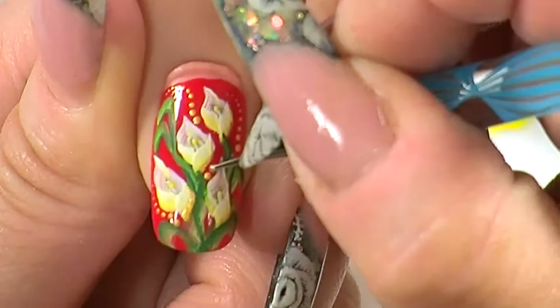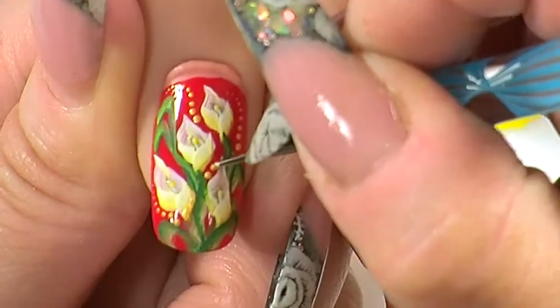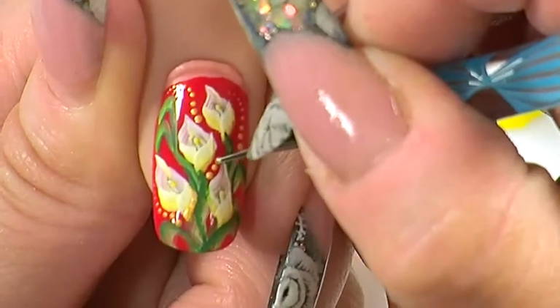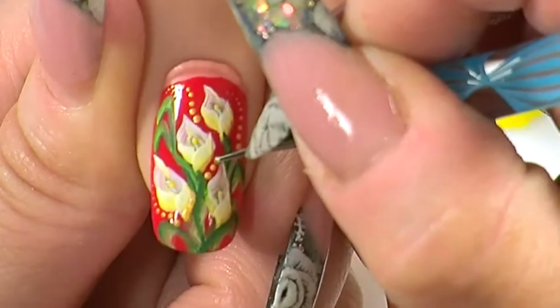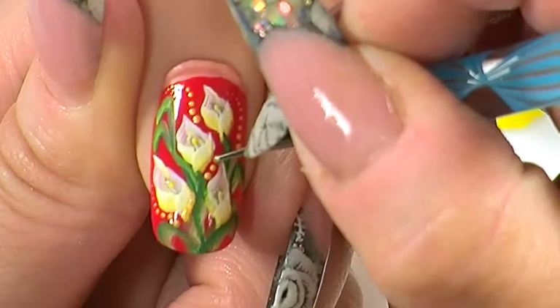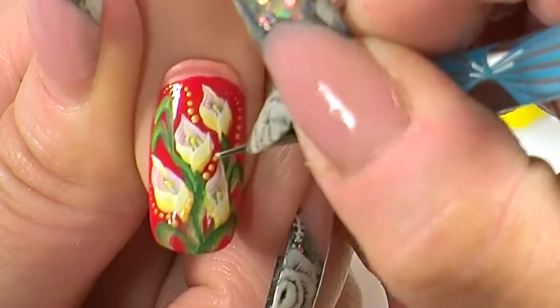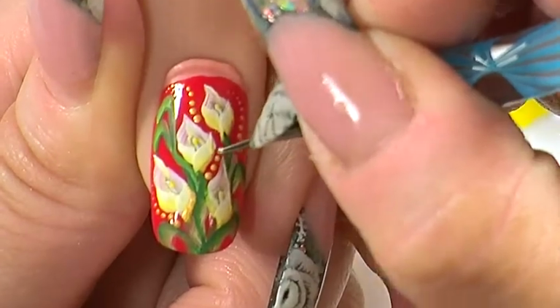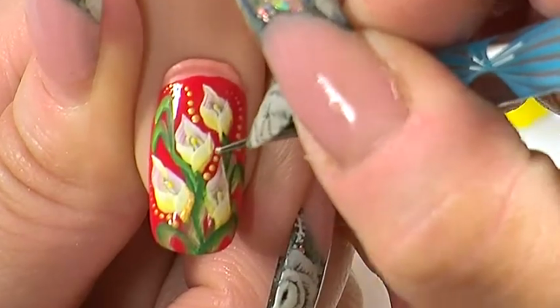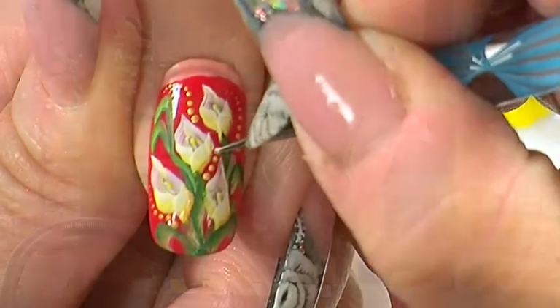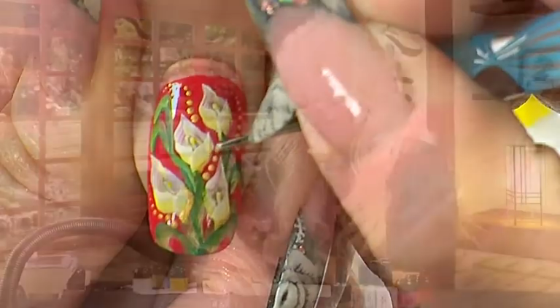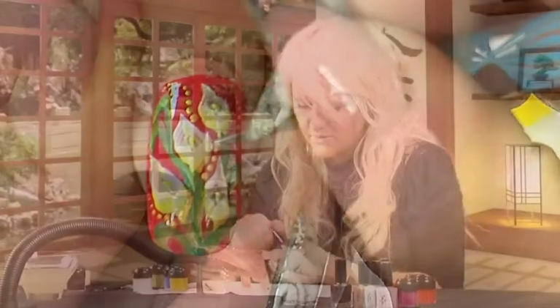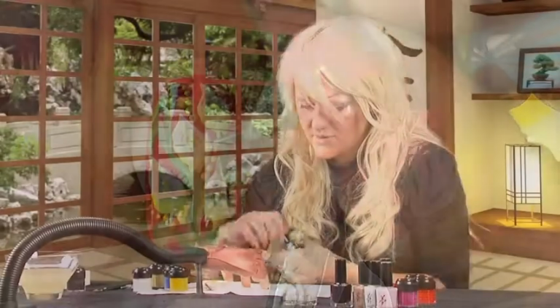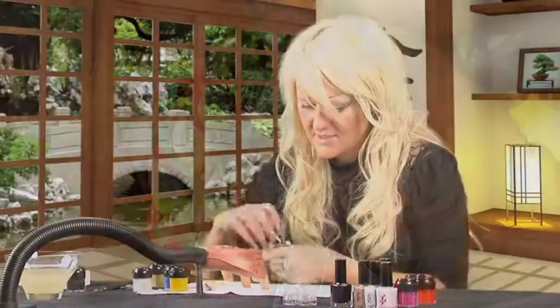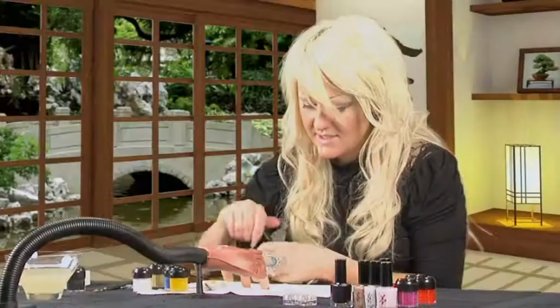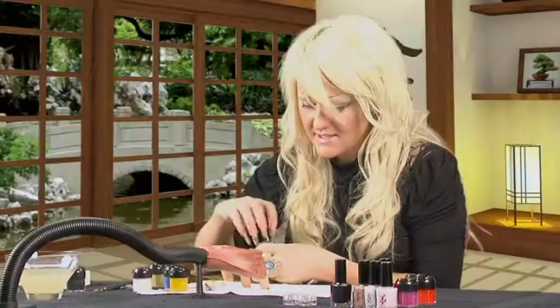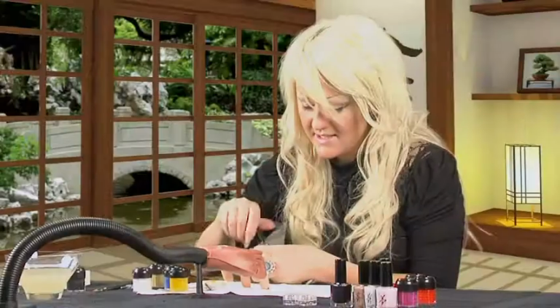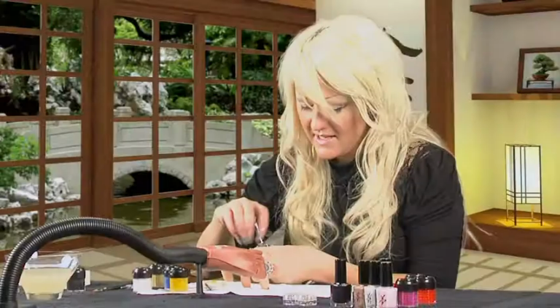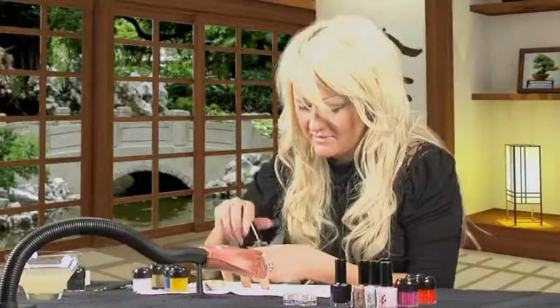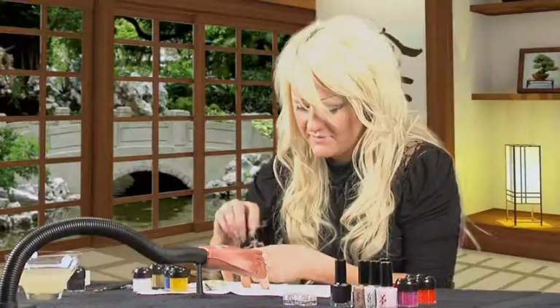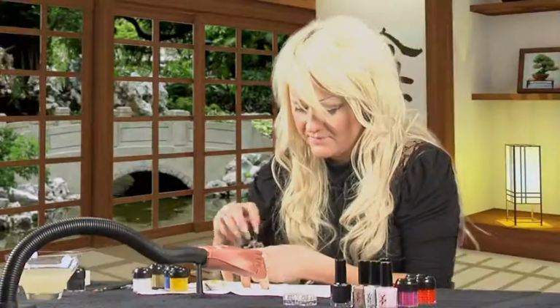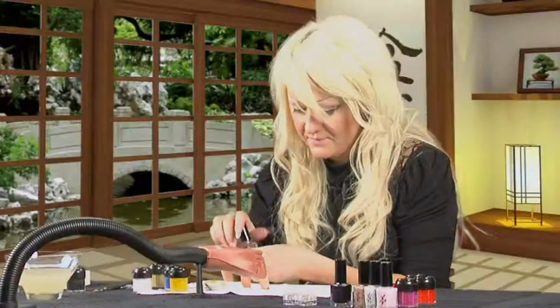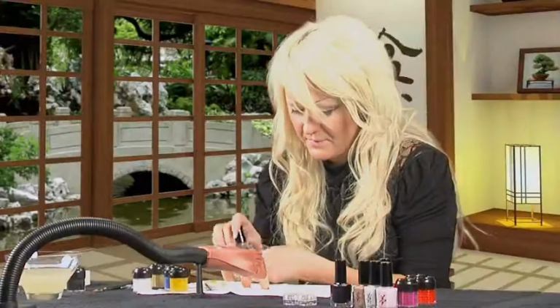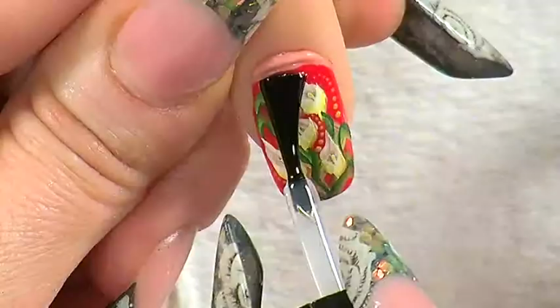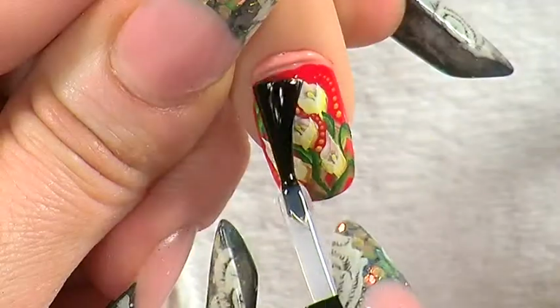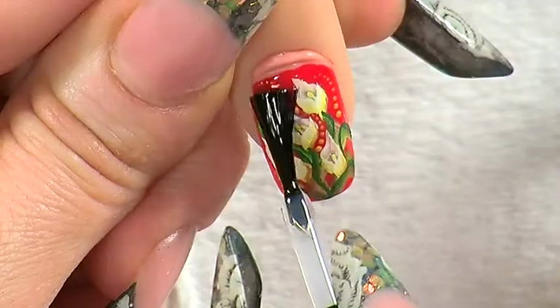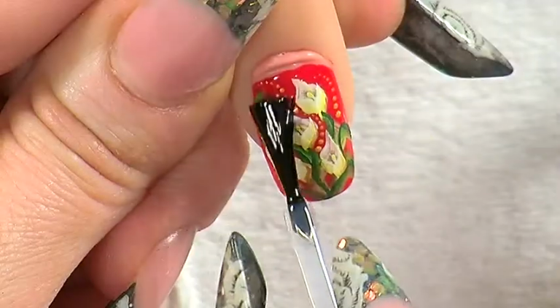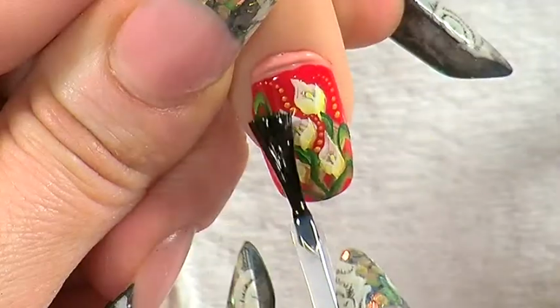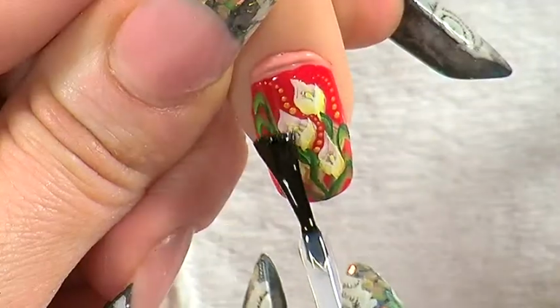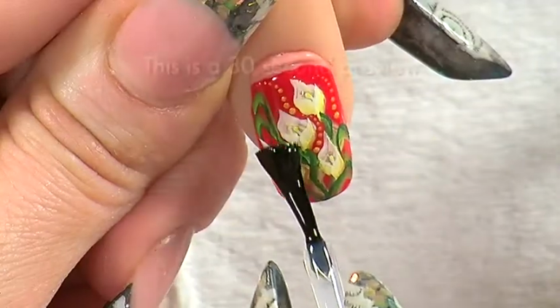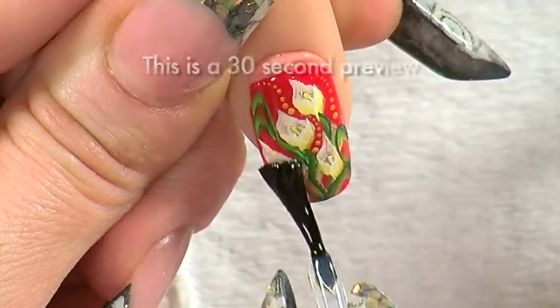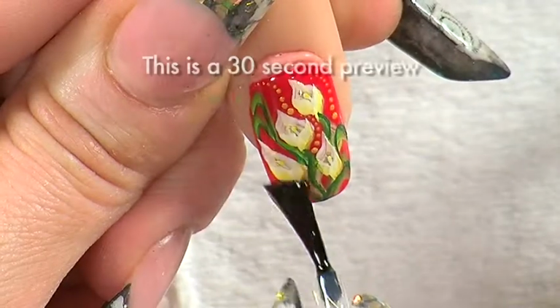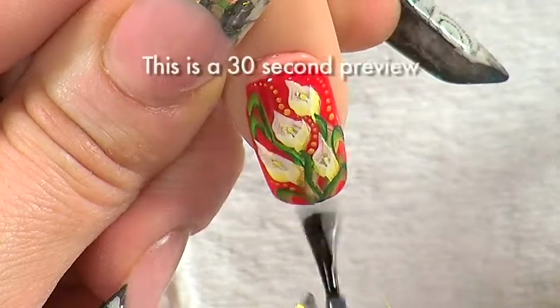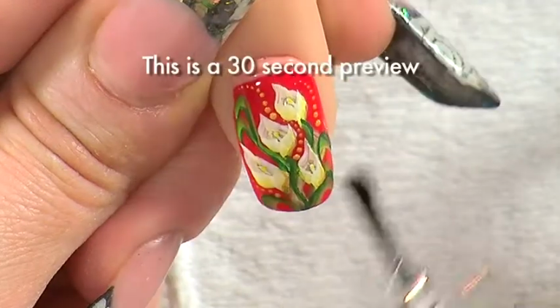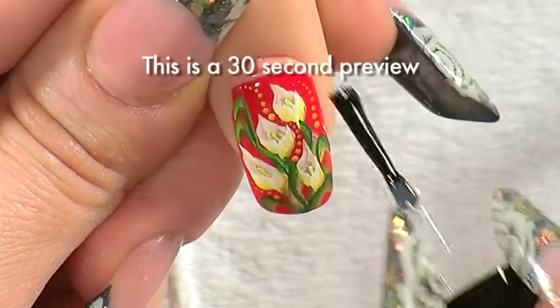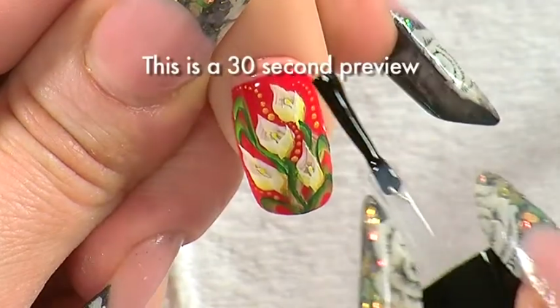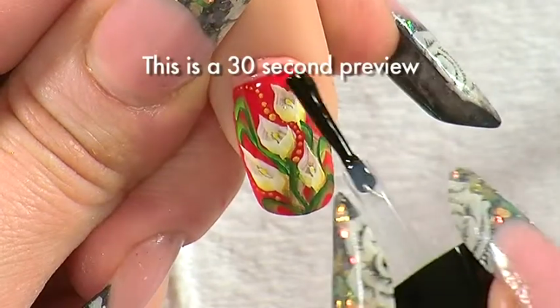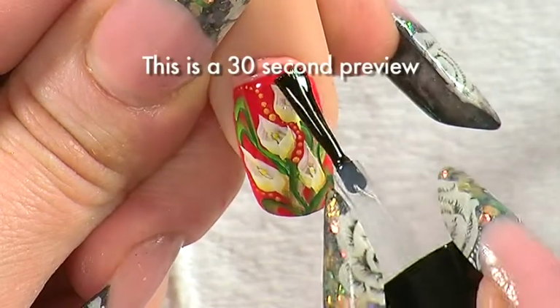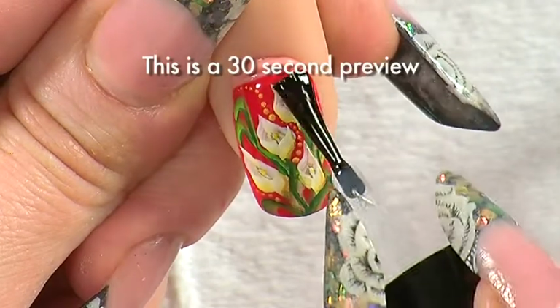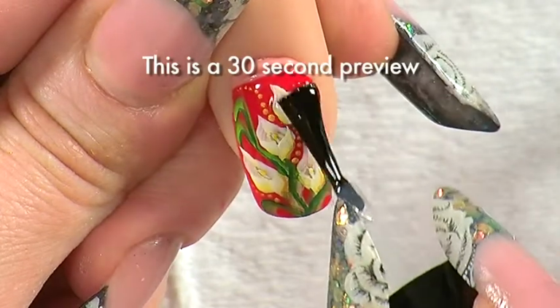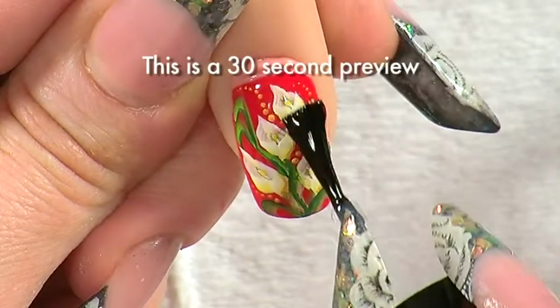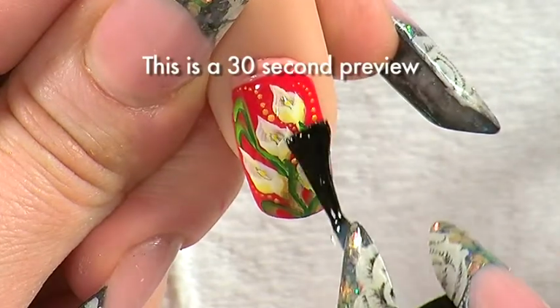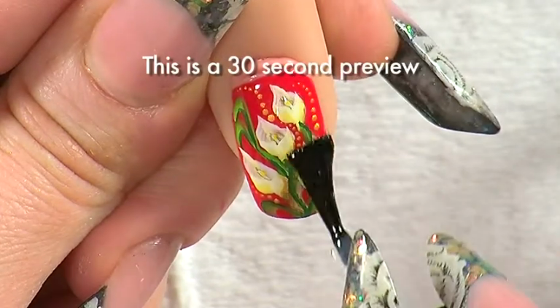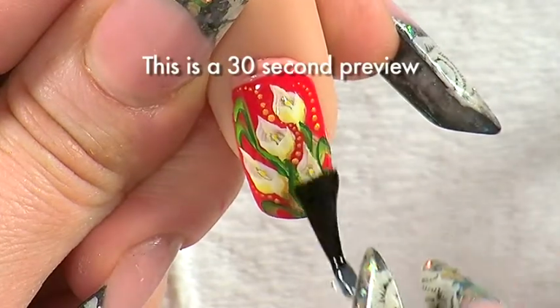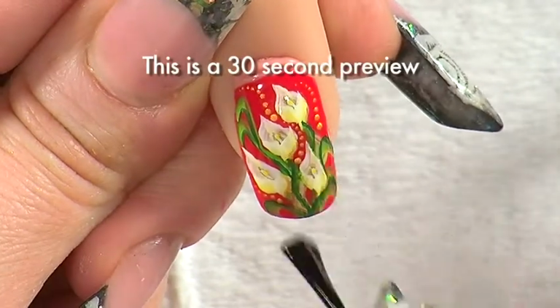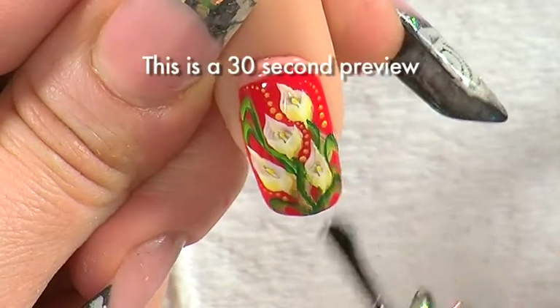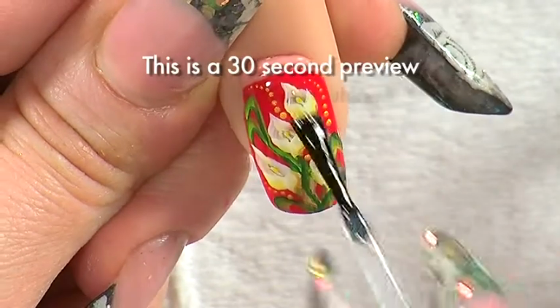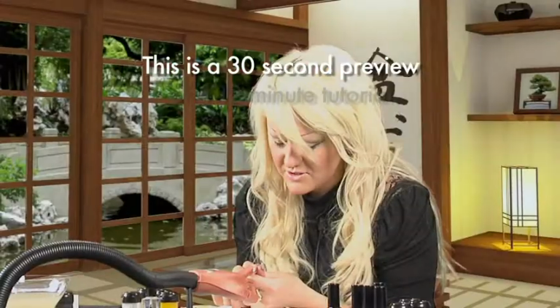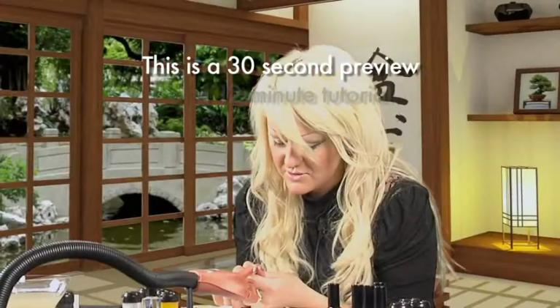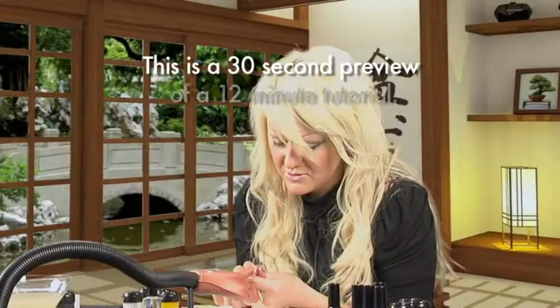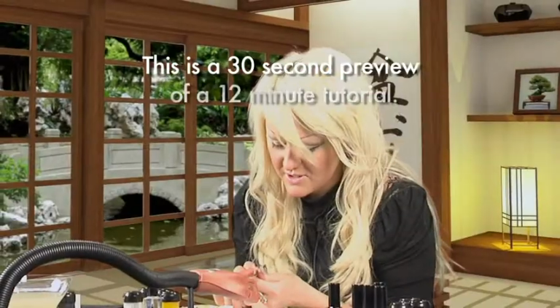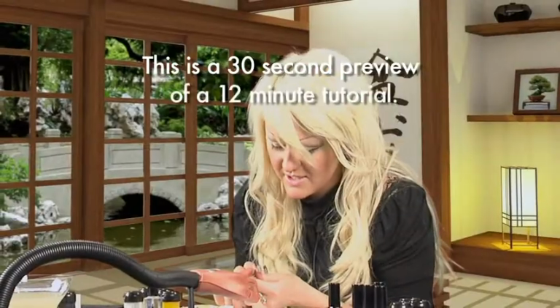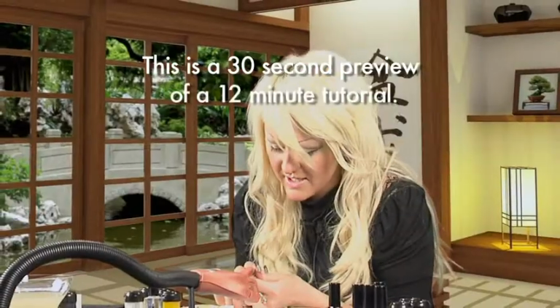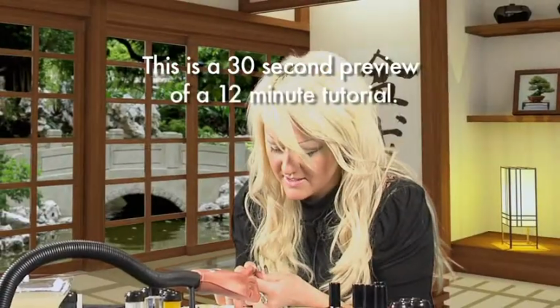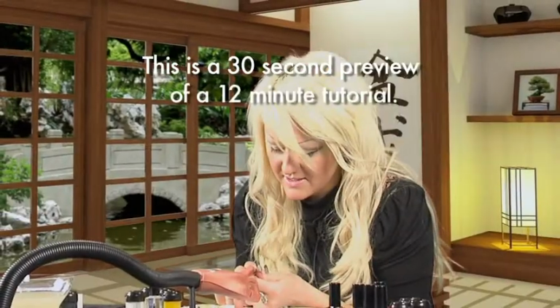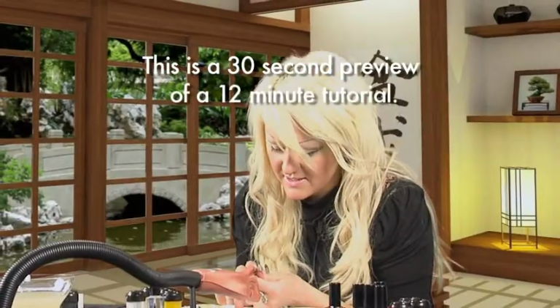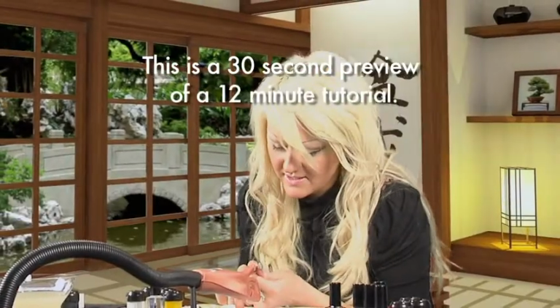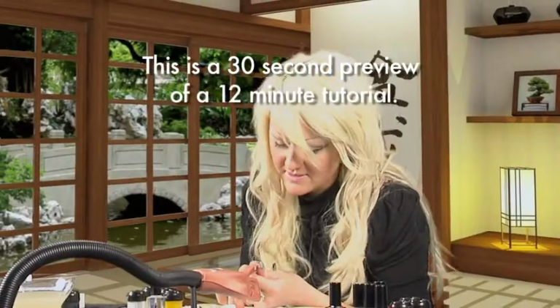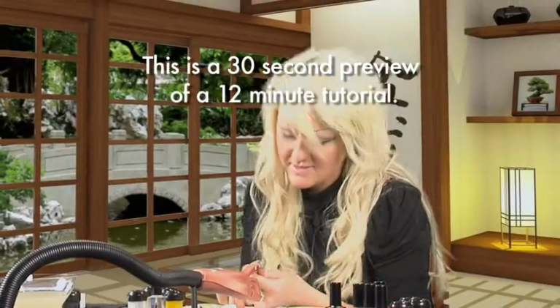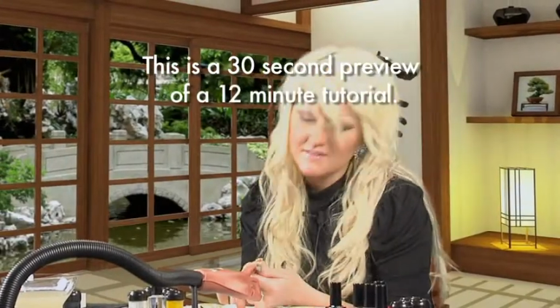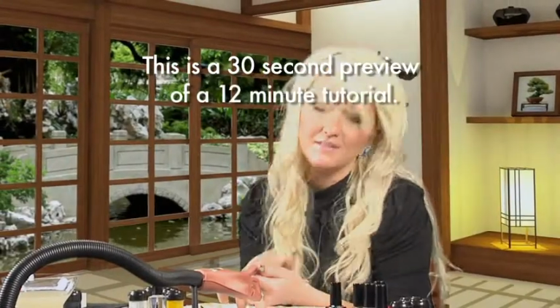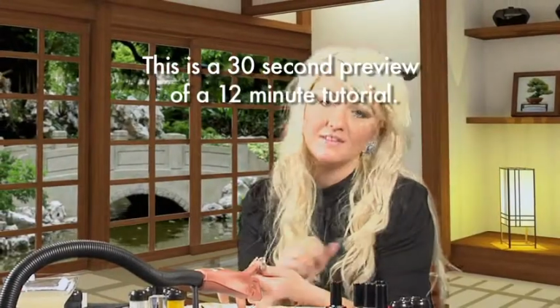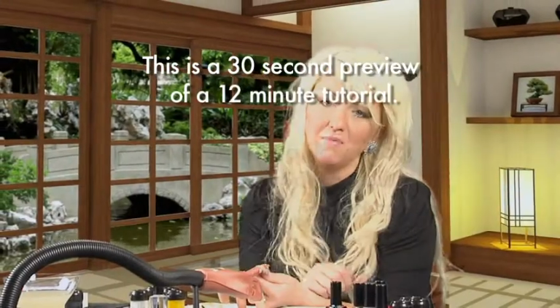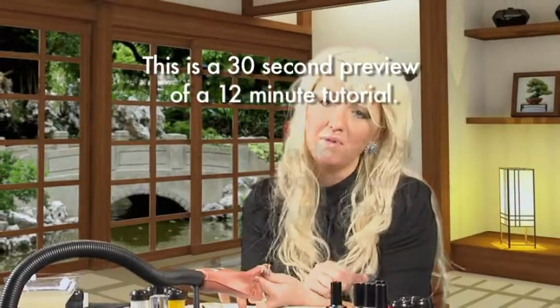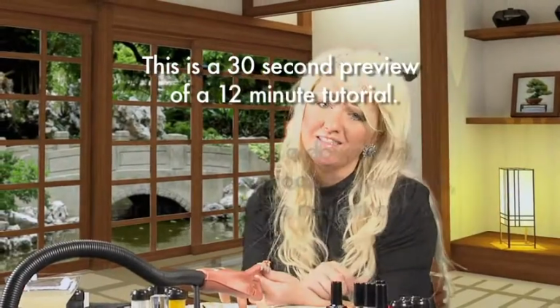Let's put the top coat on this now. There you are, that's your calla lilies complete.